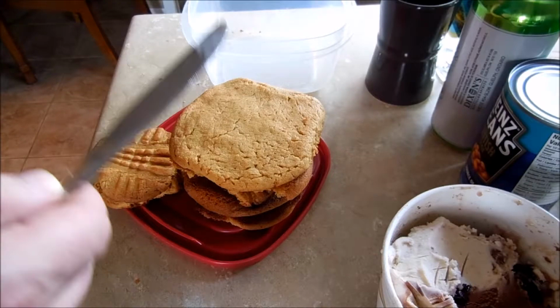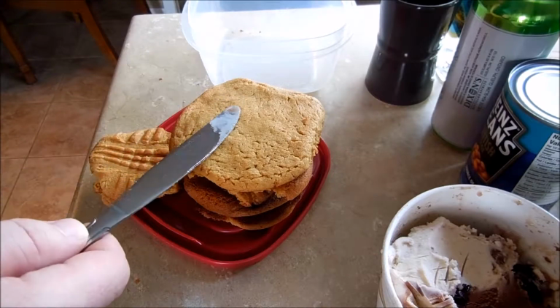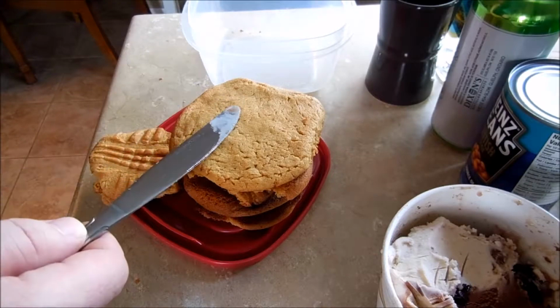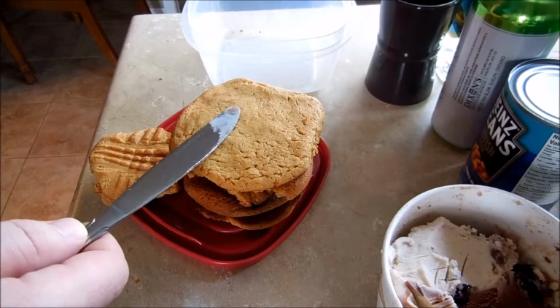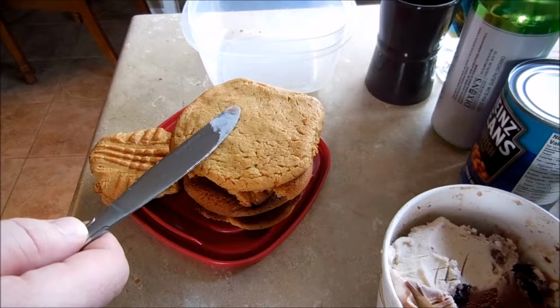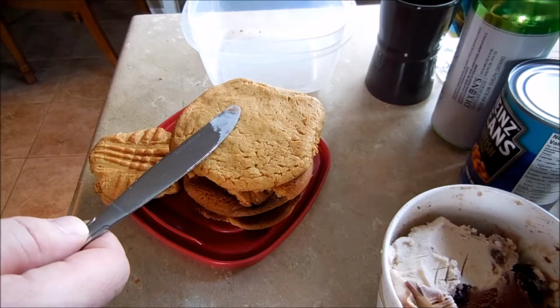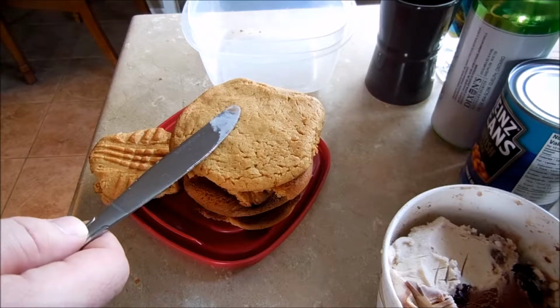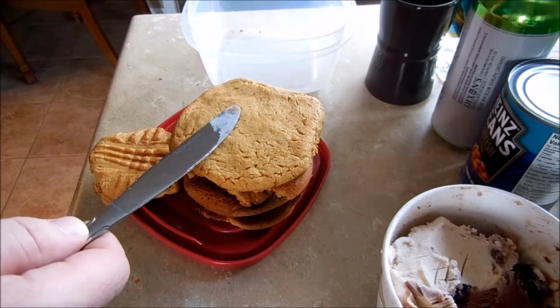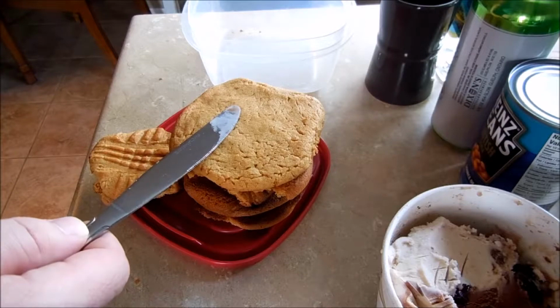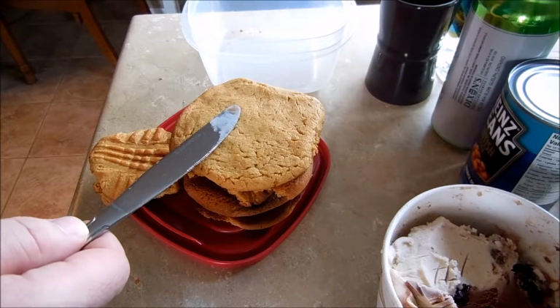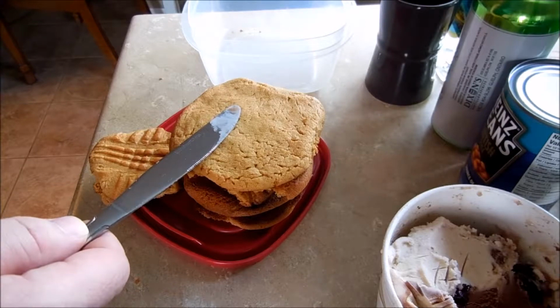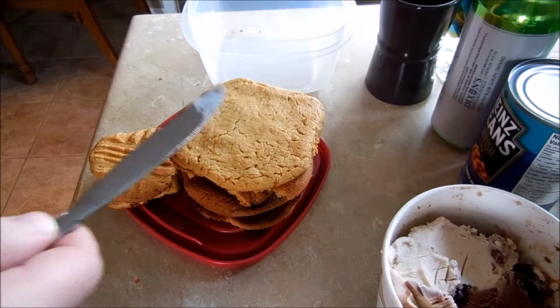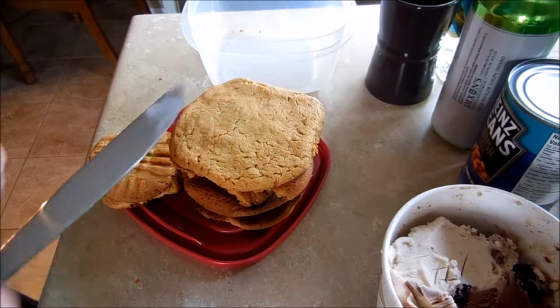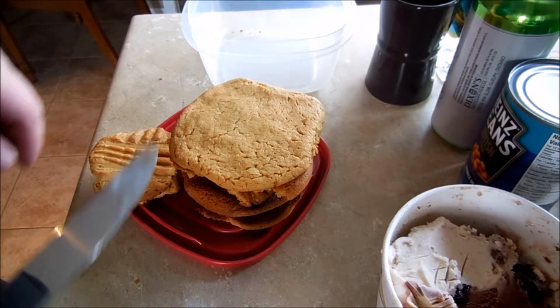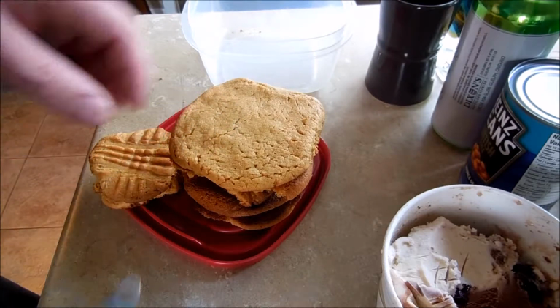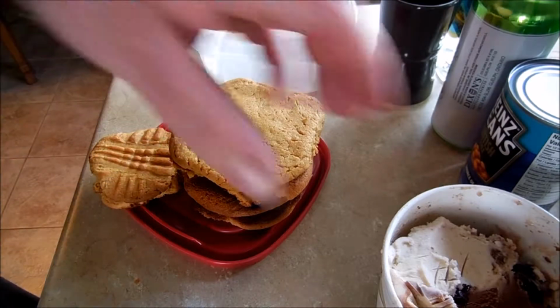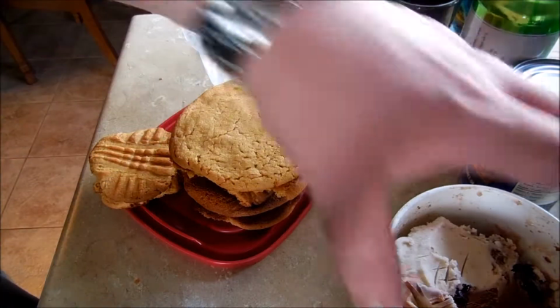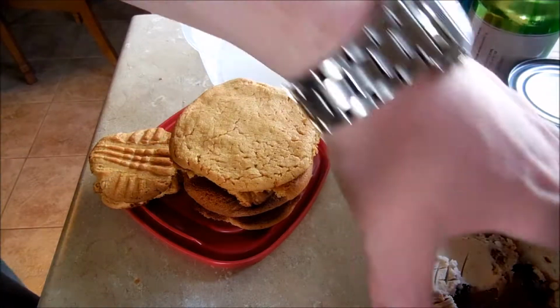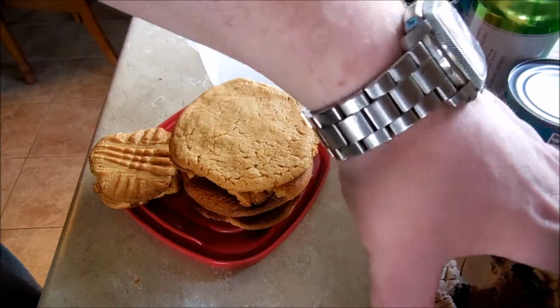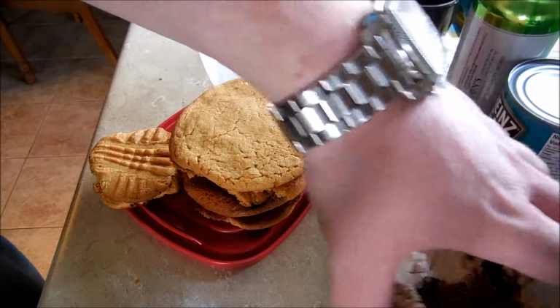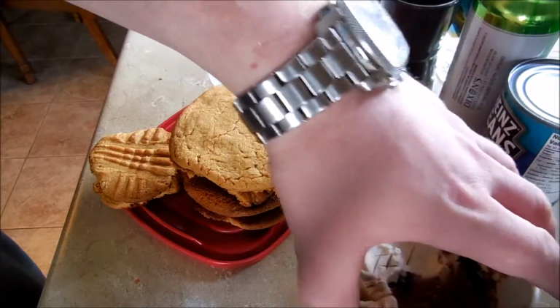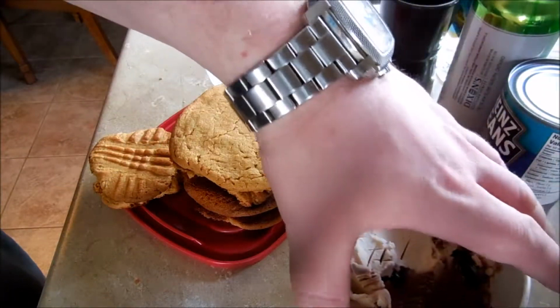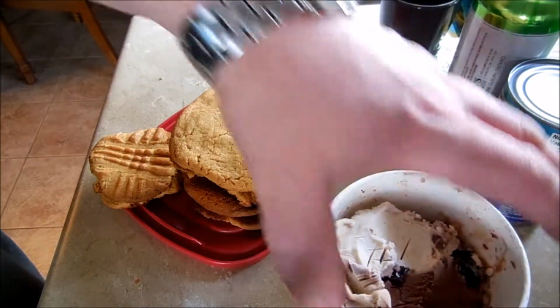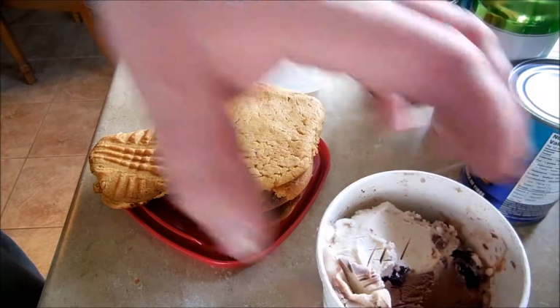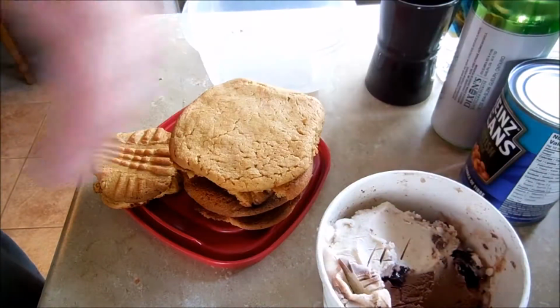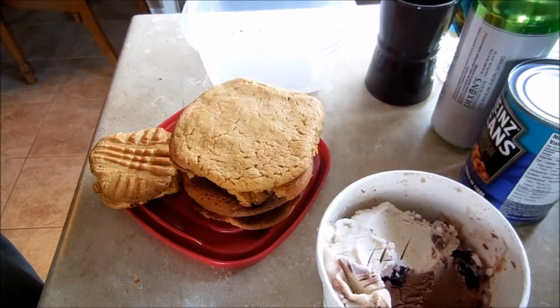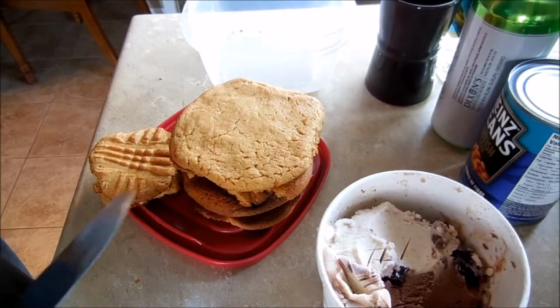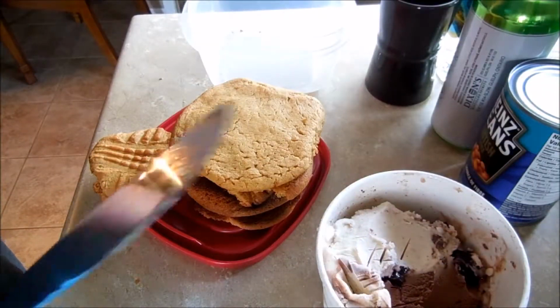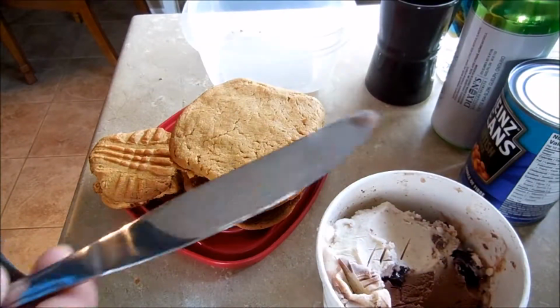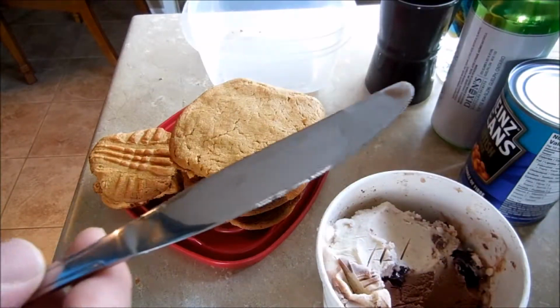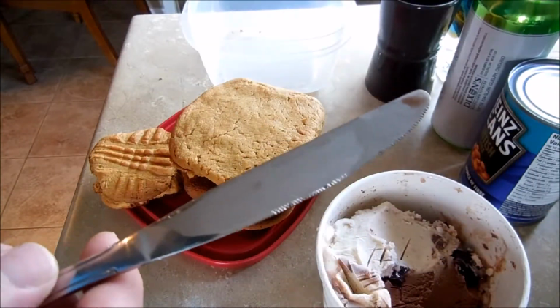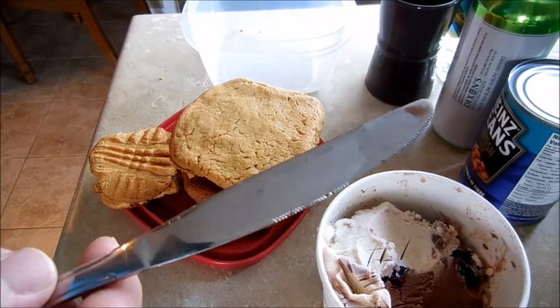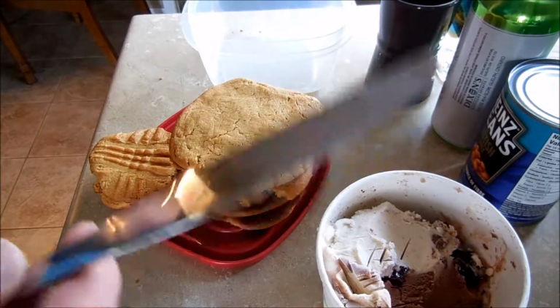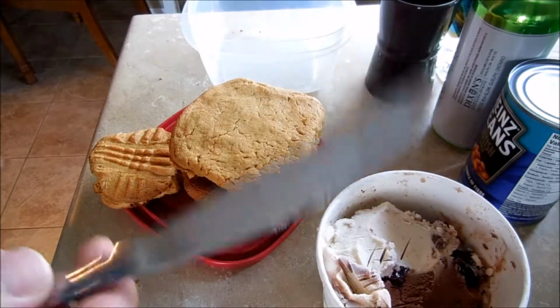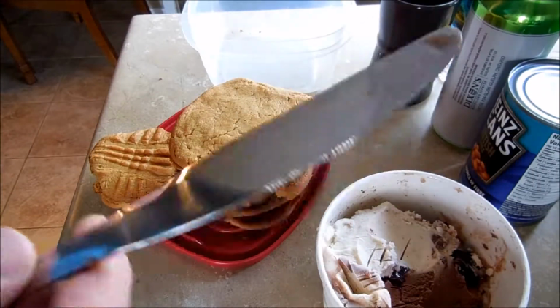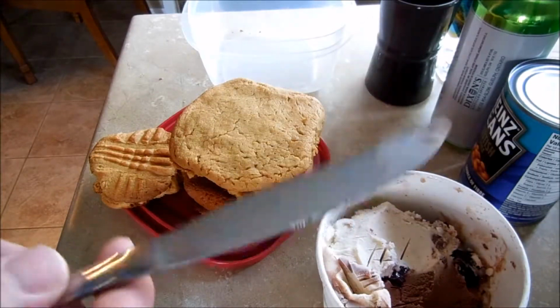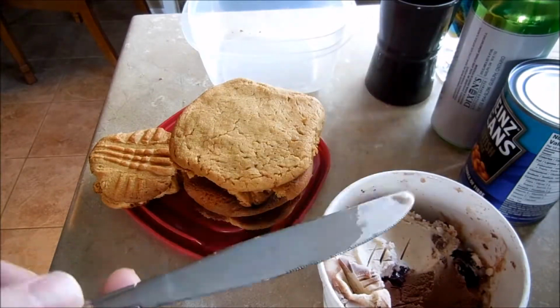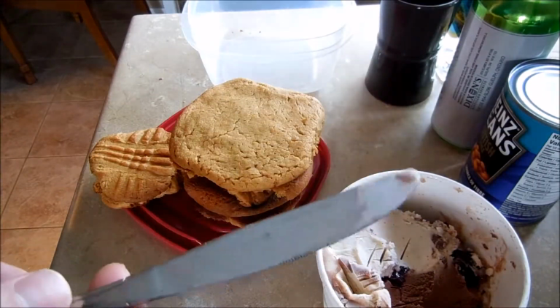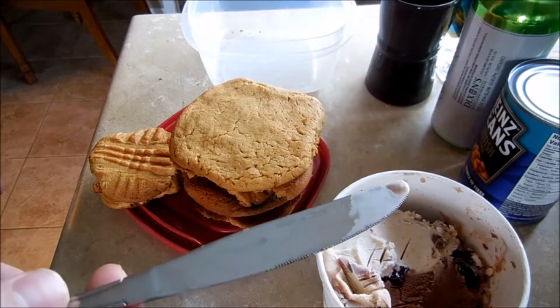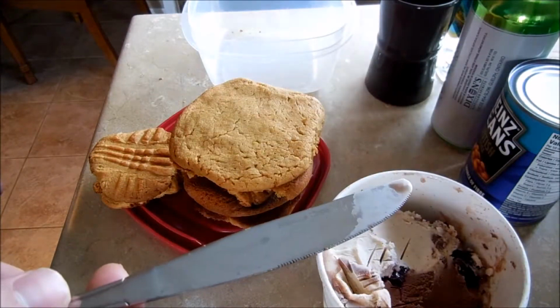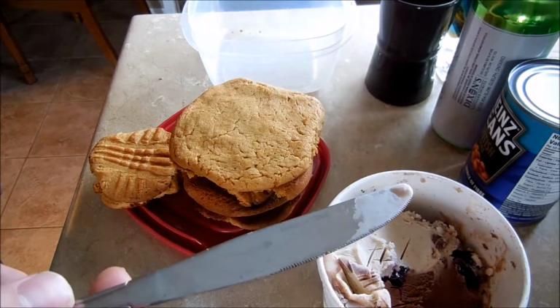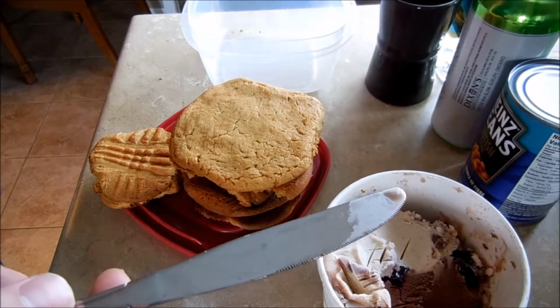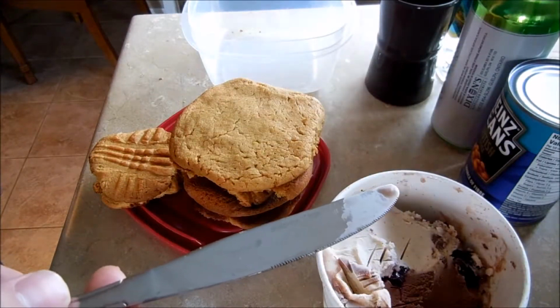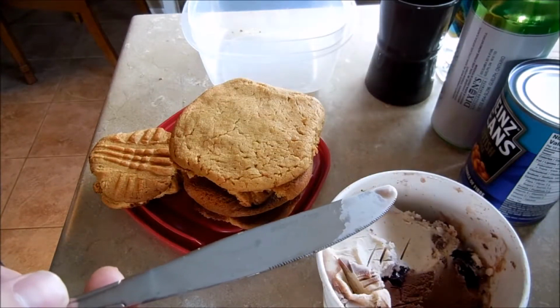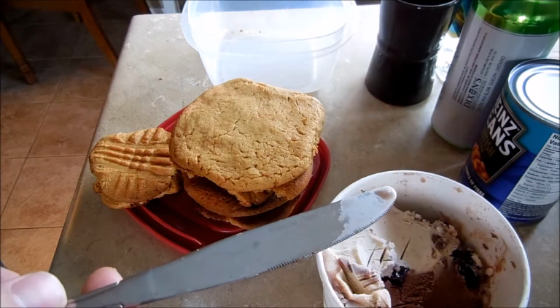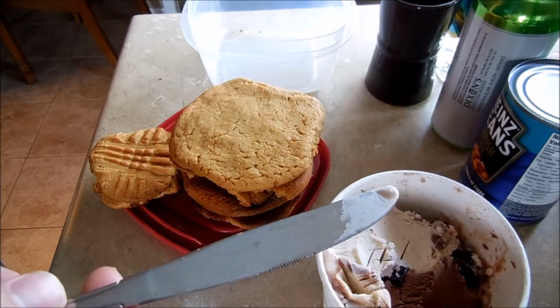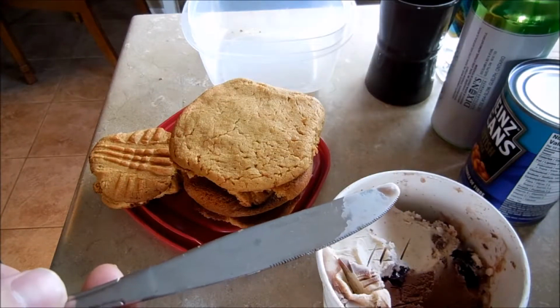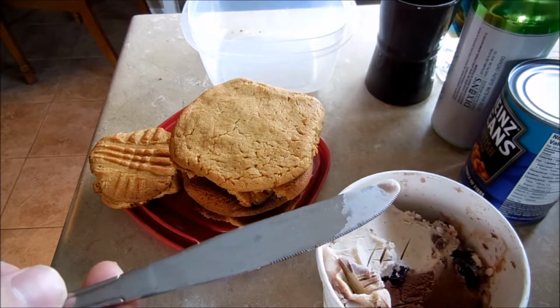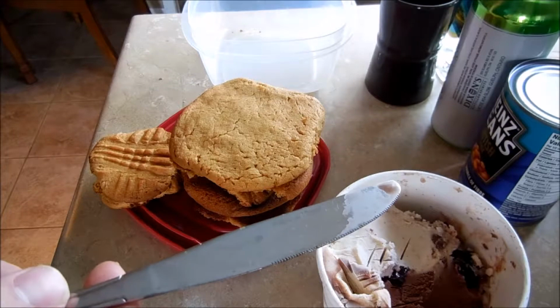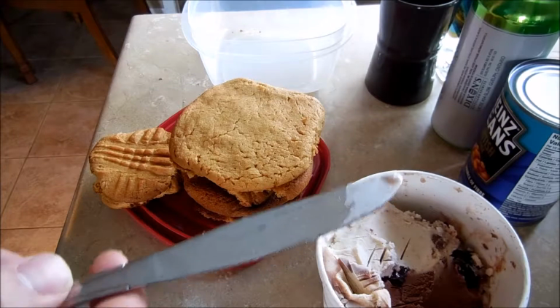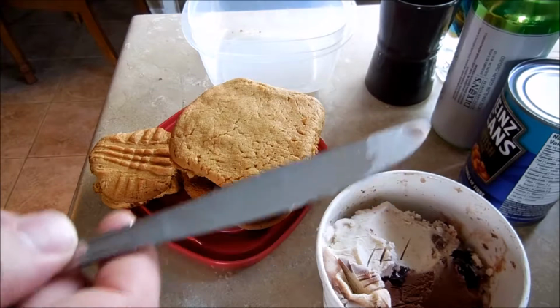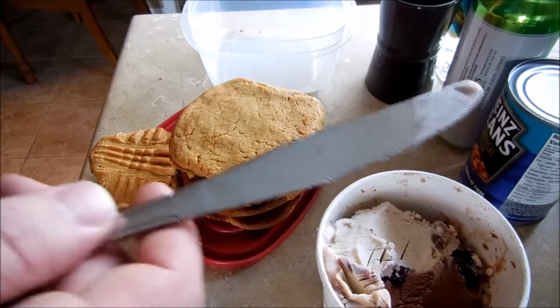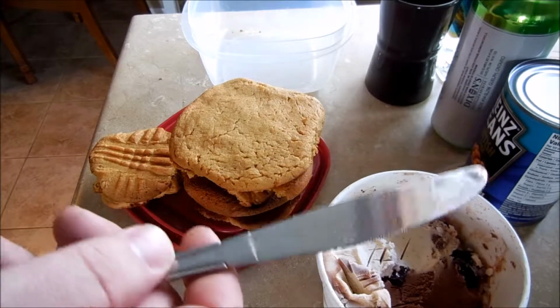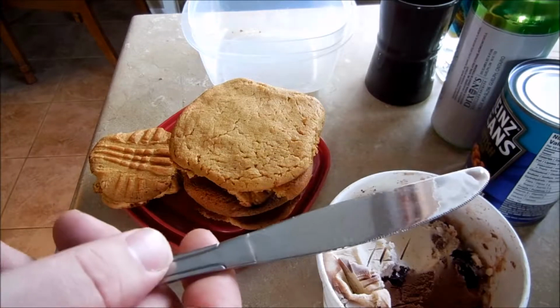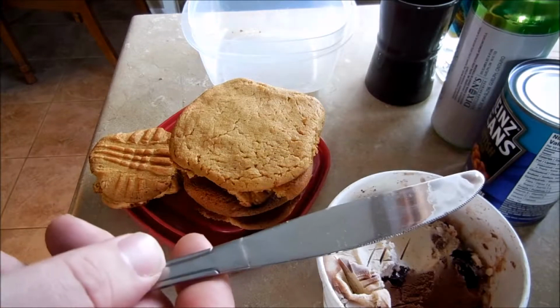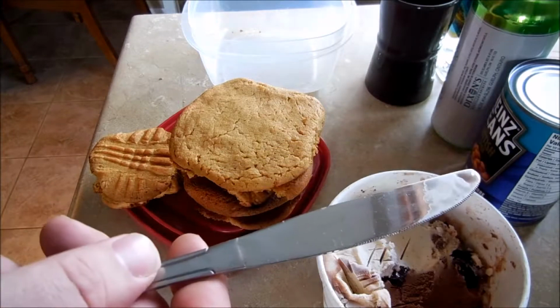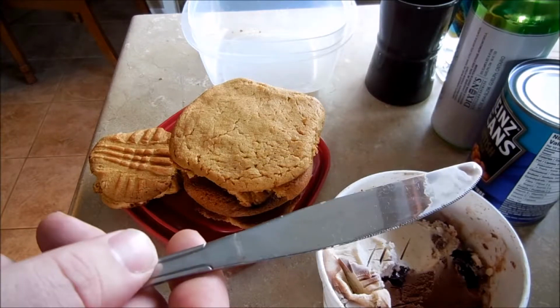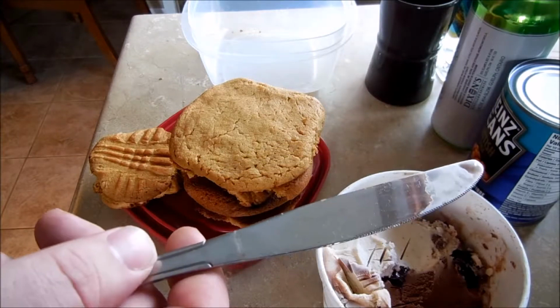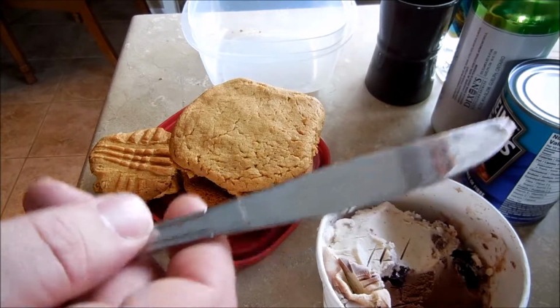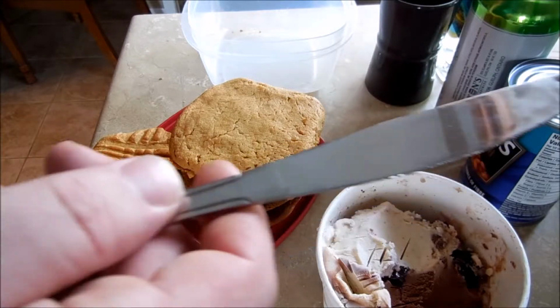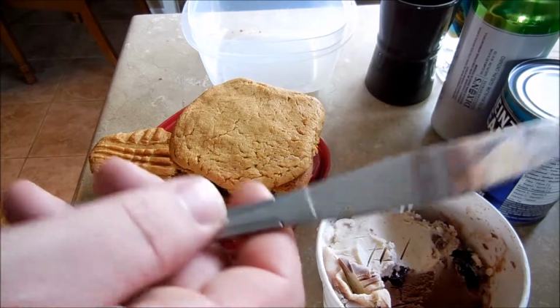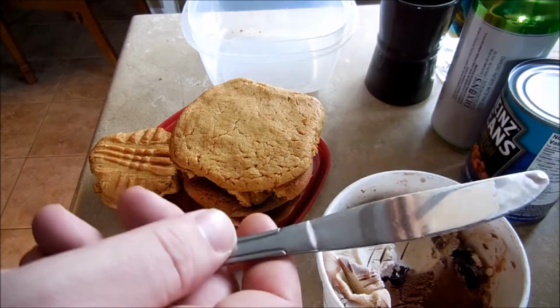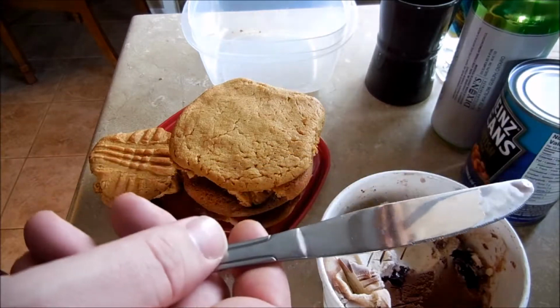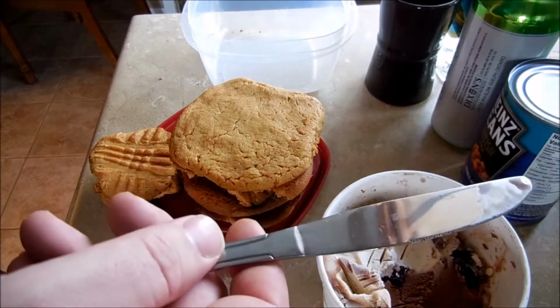We got our peanut butter cookies here. We have our ice cream — not only is it ice cream, but it's Italian, maybe.